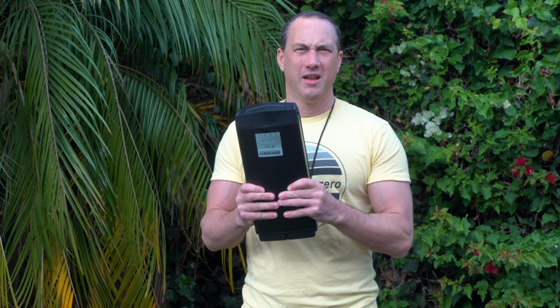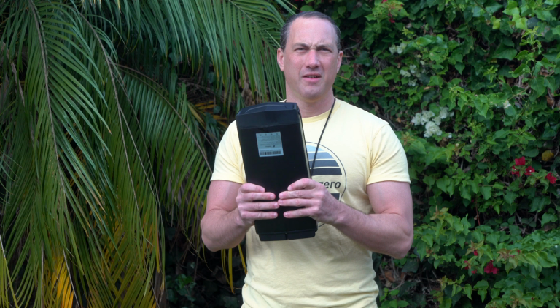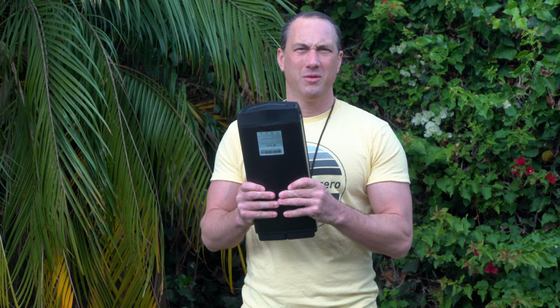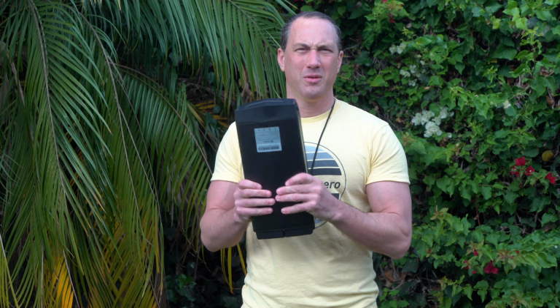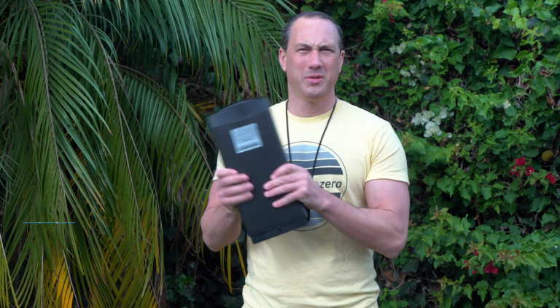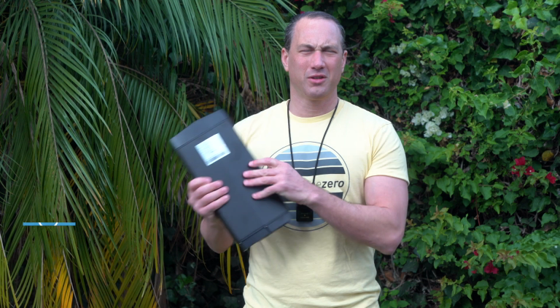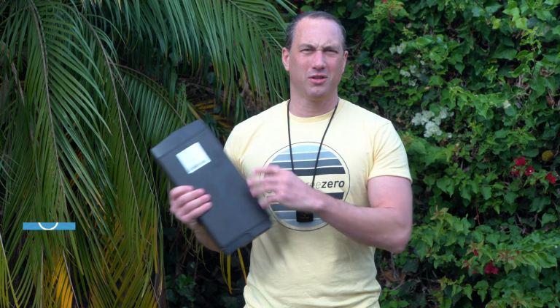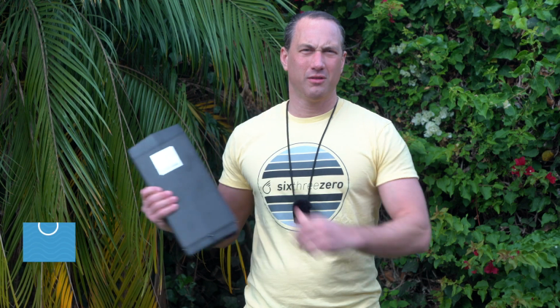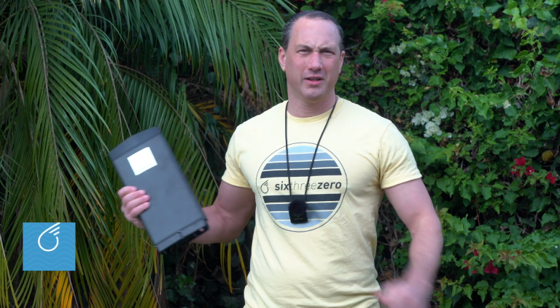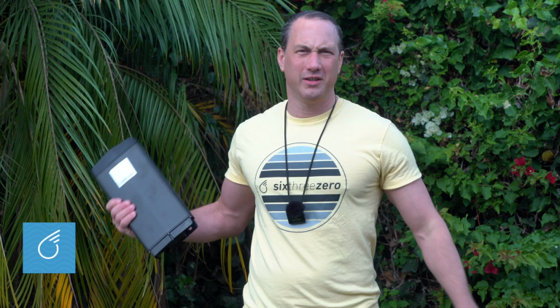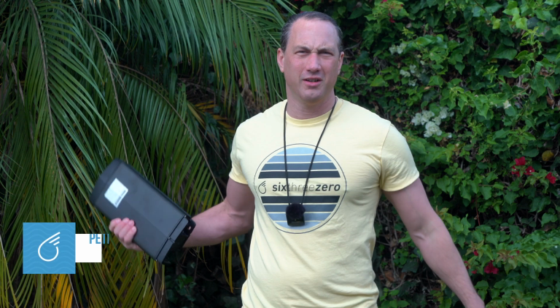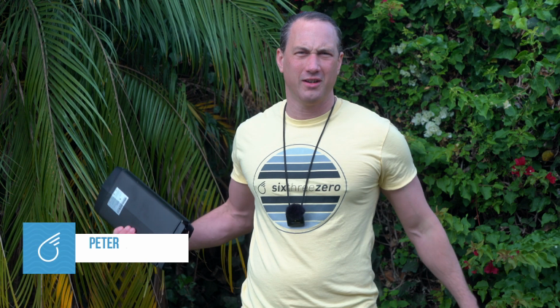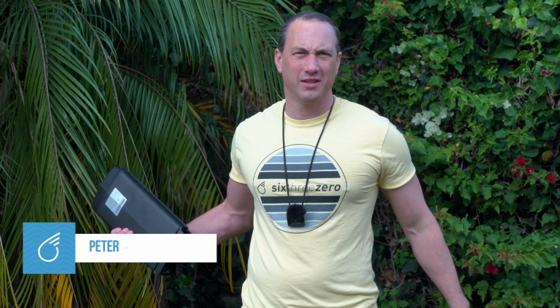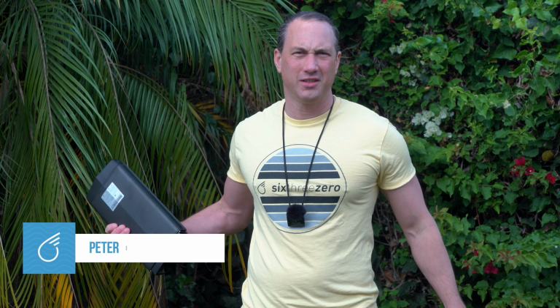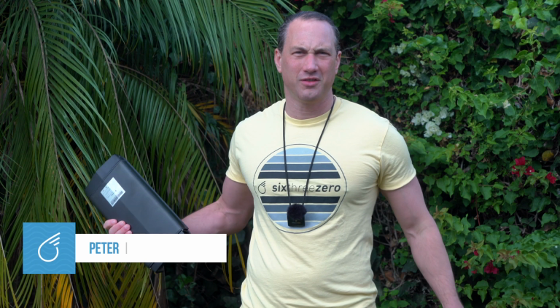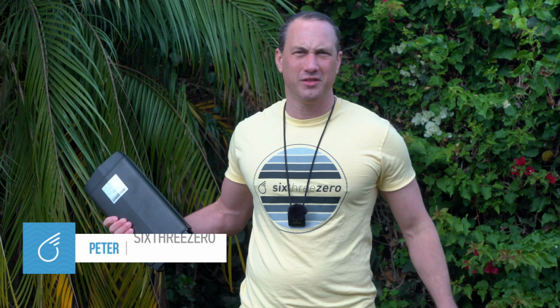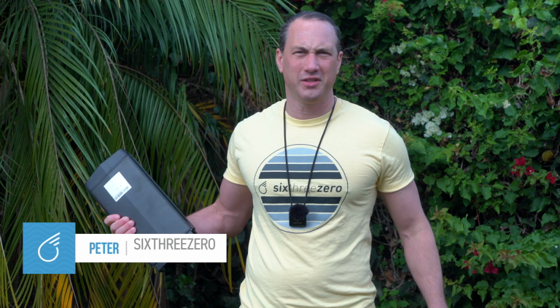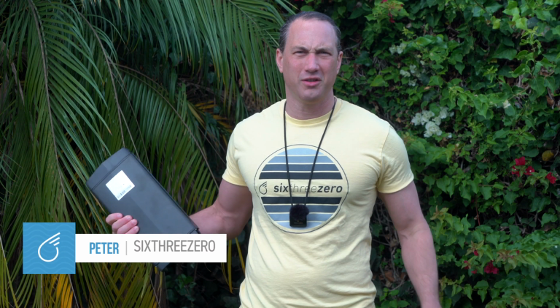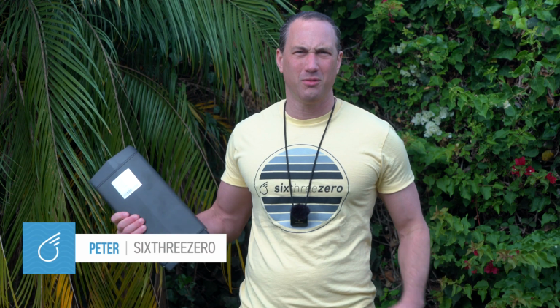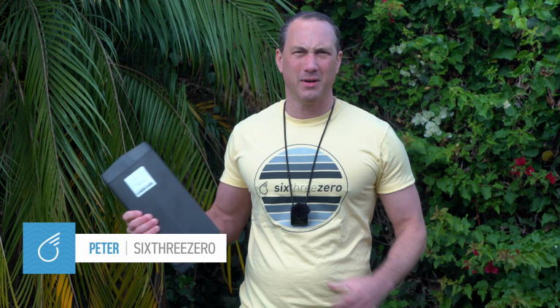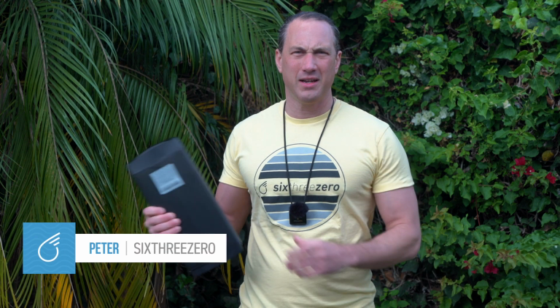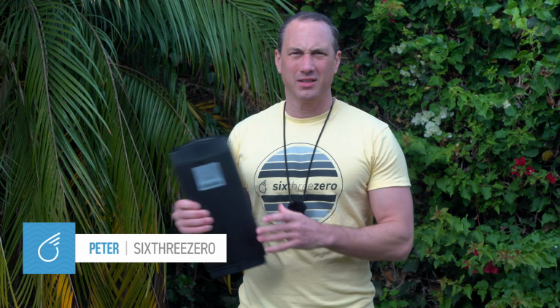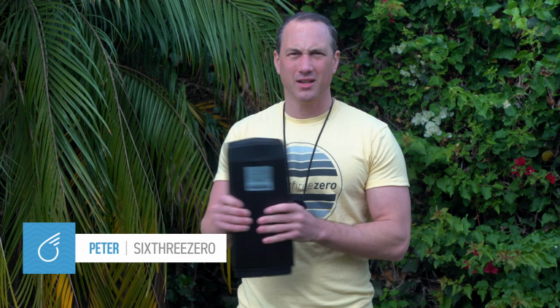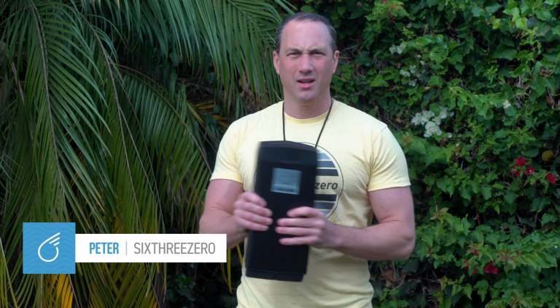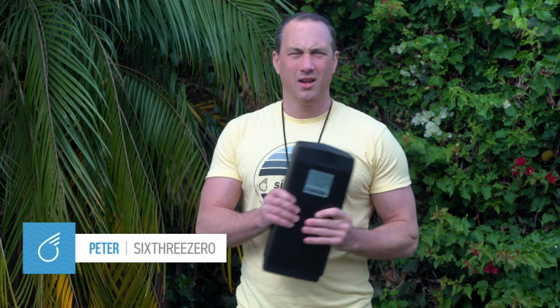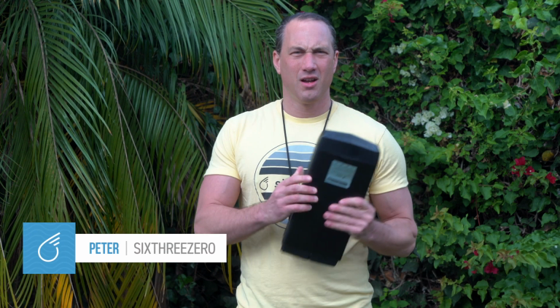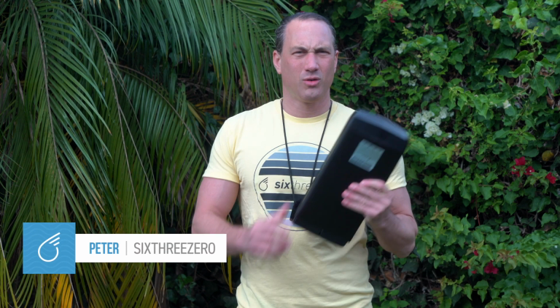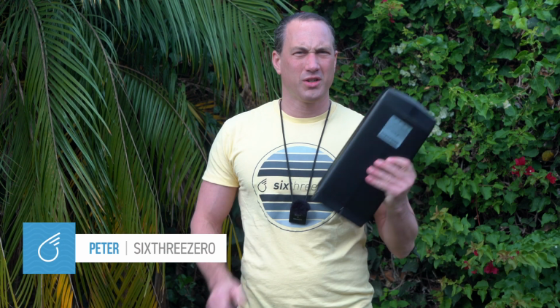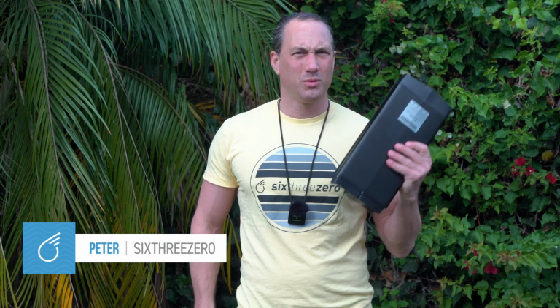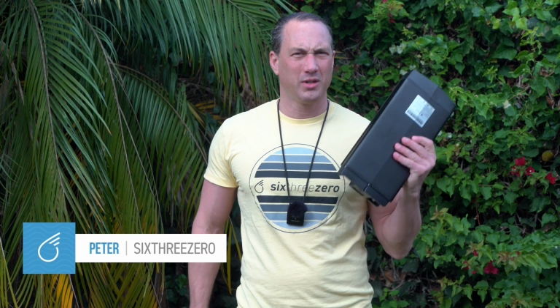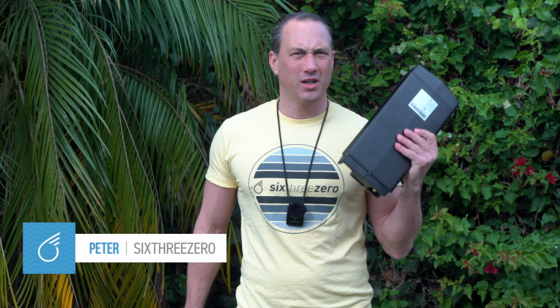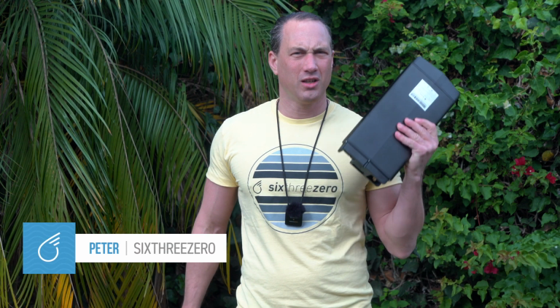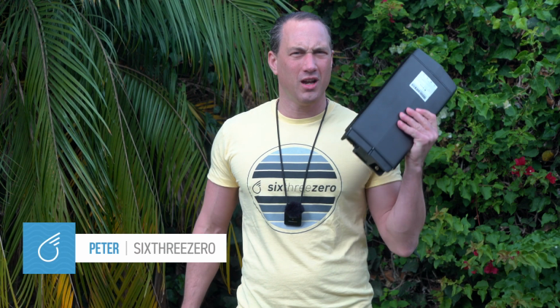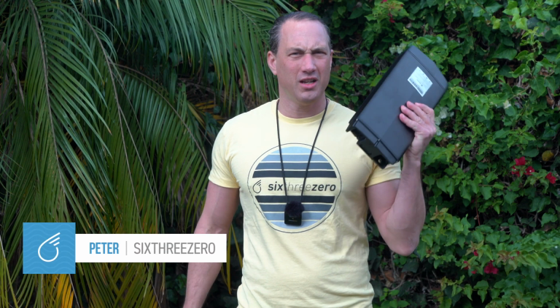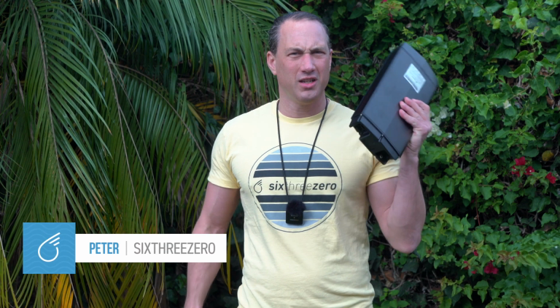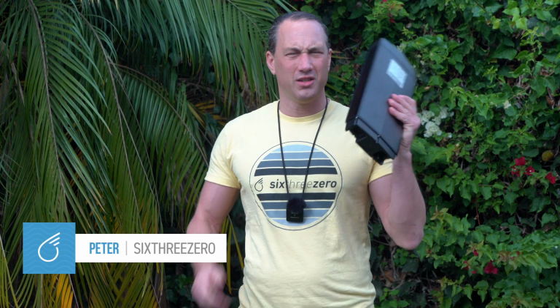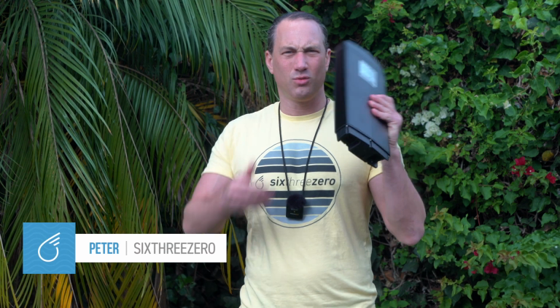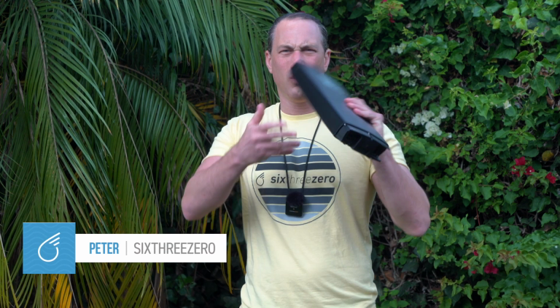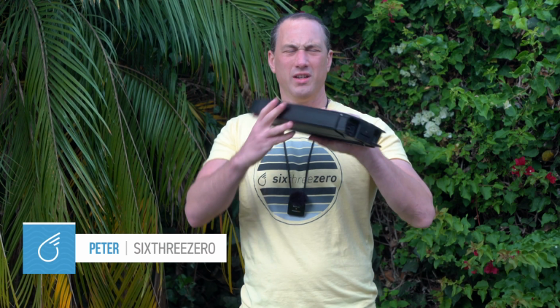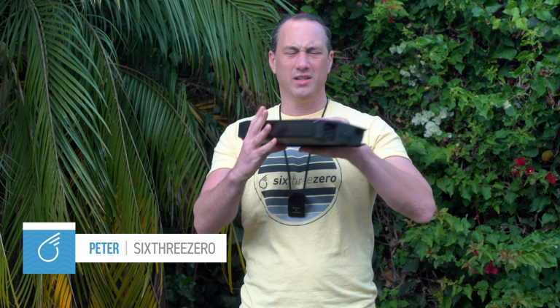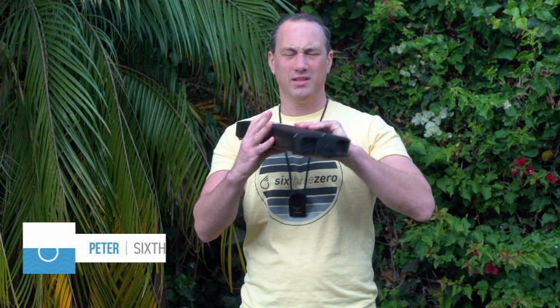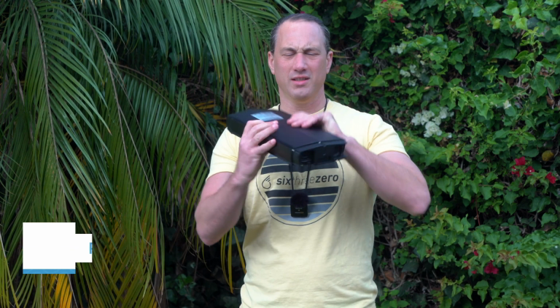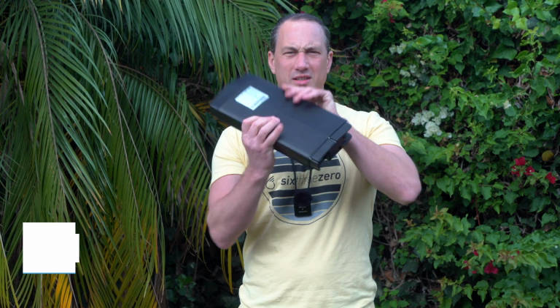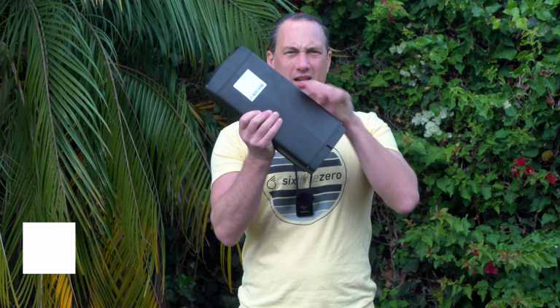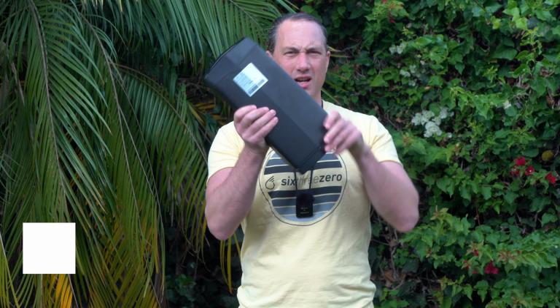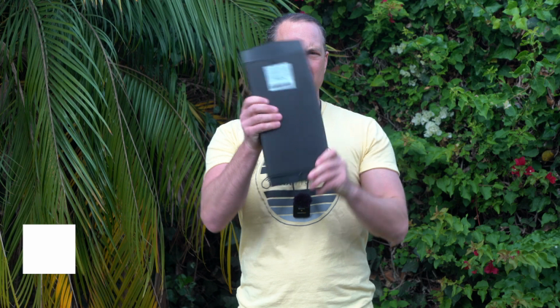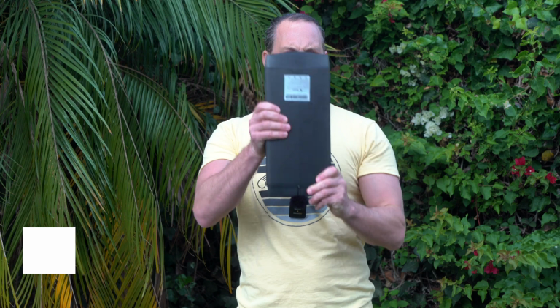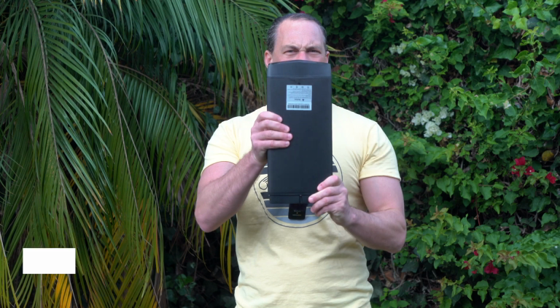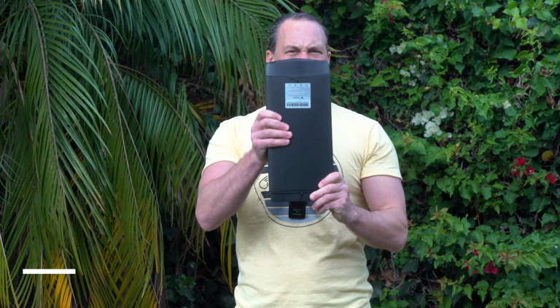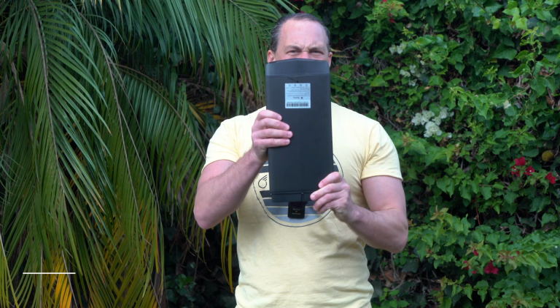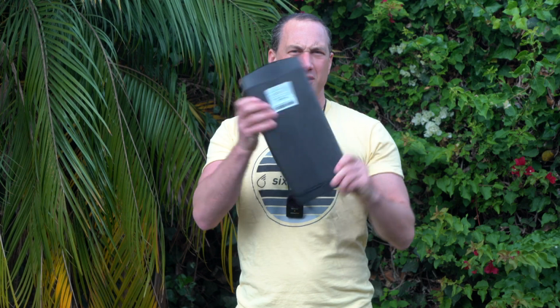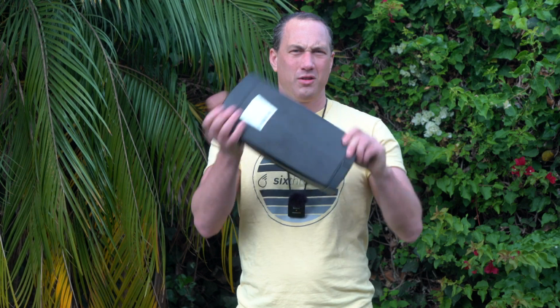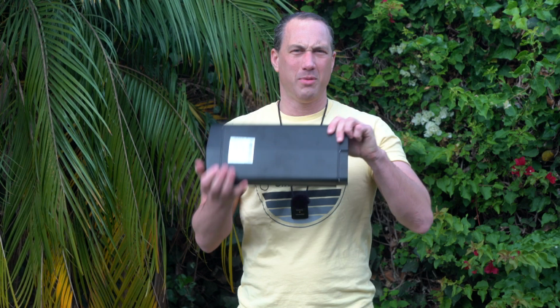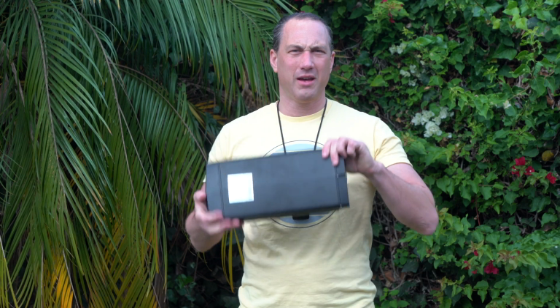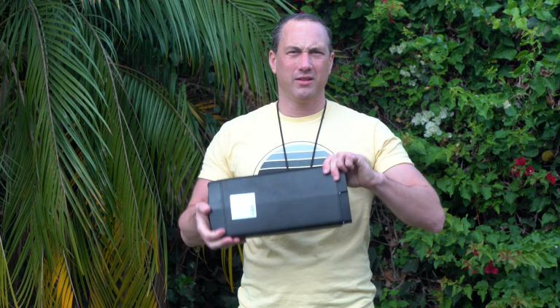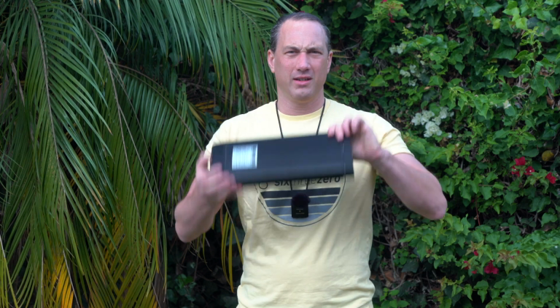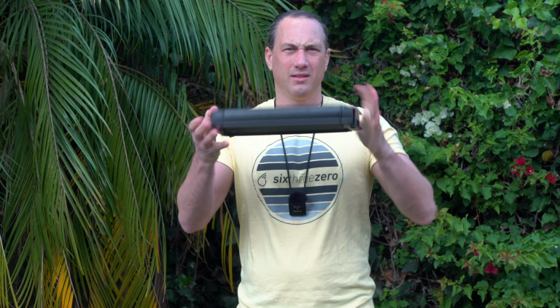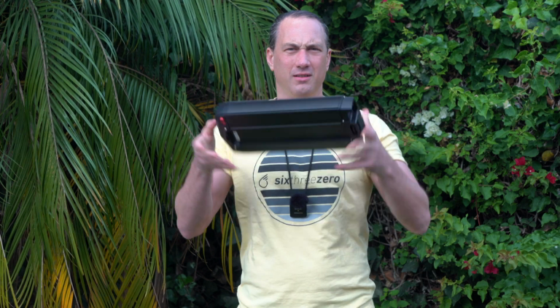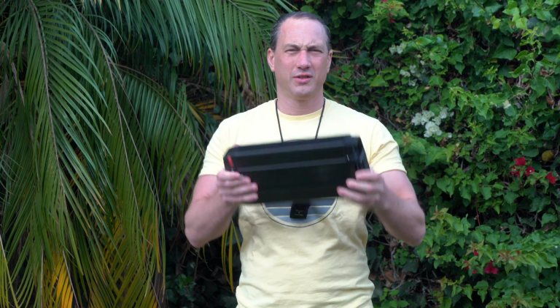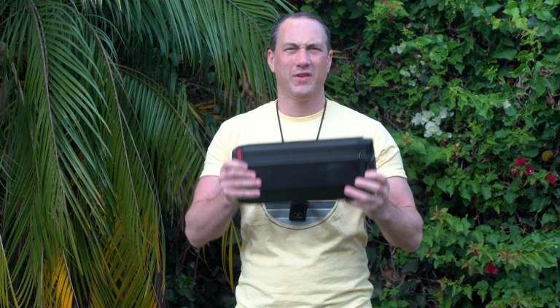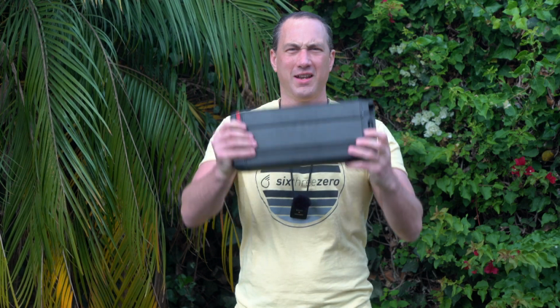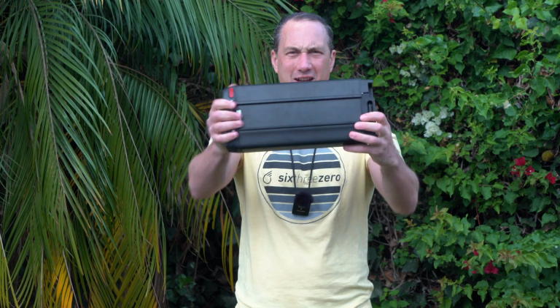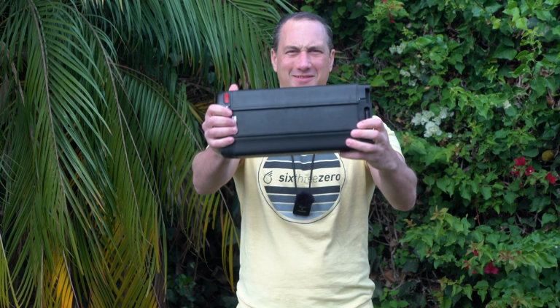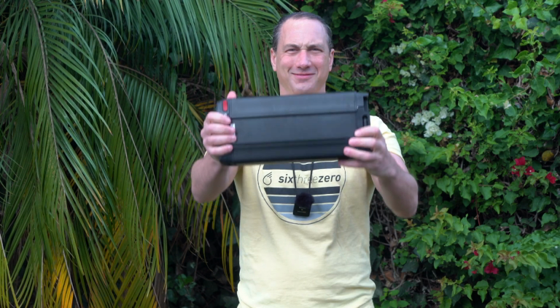Hey everyone, Peter Kaltreiter here at 630 Bikes. A question we get a lot is, what is inside the battery? Let's find out.